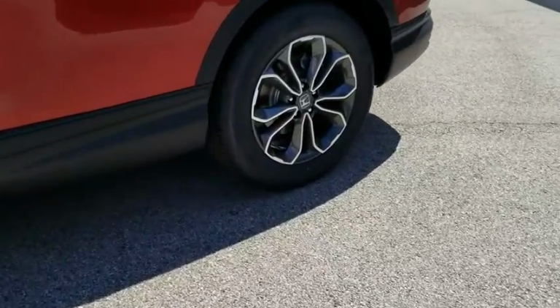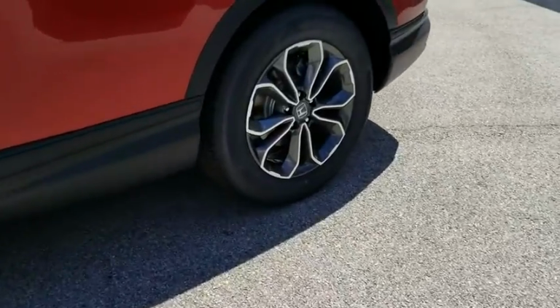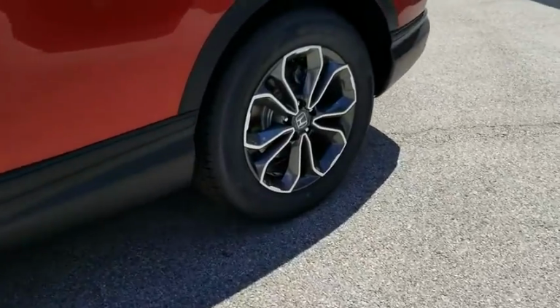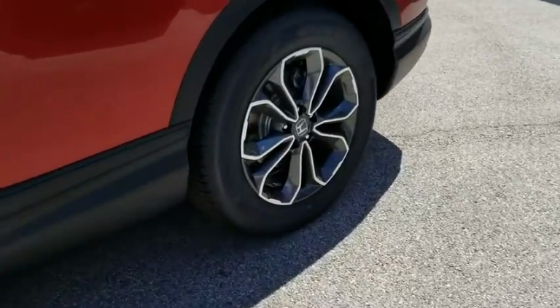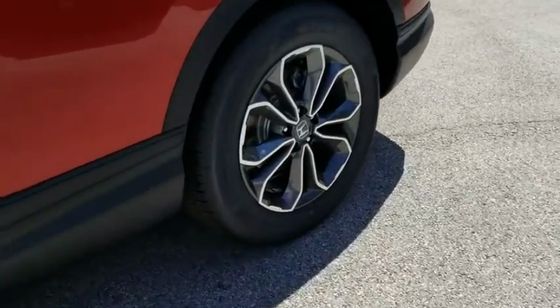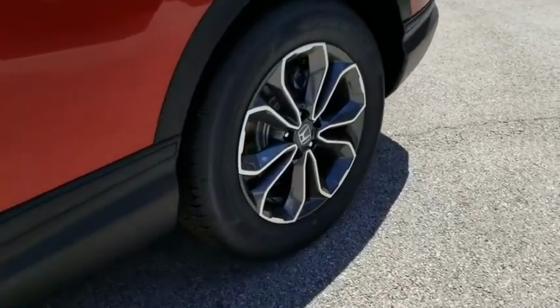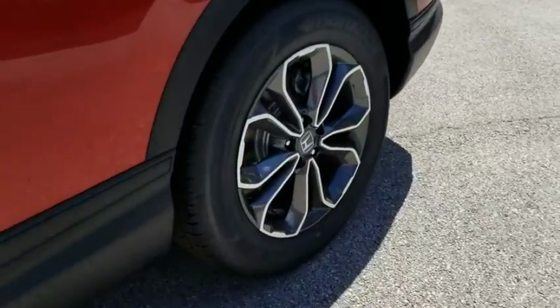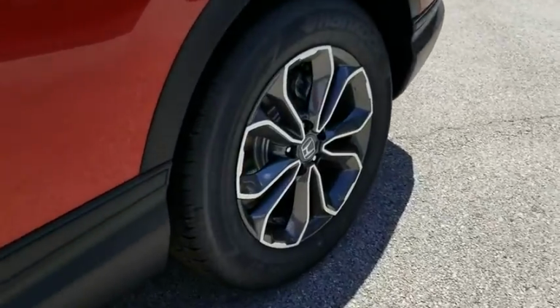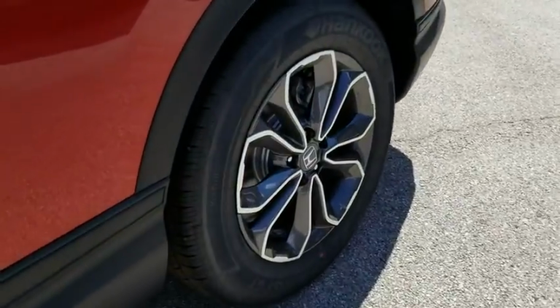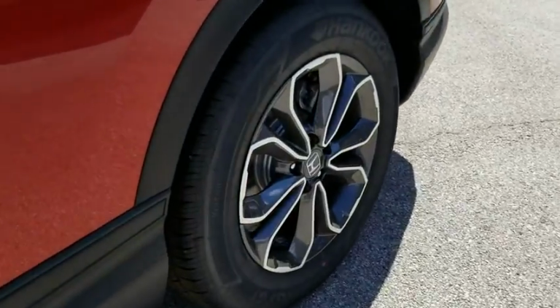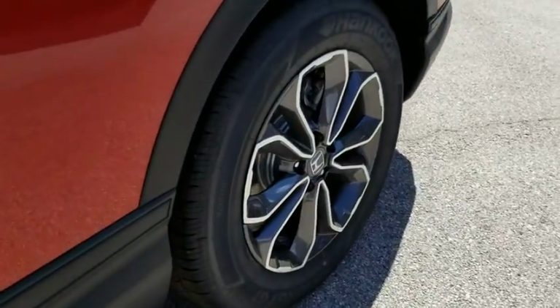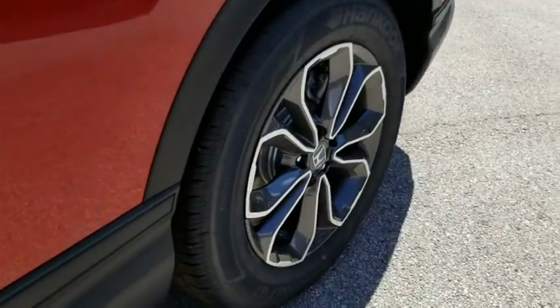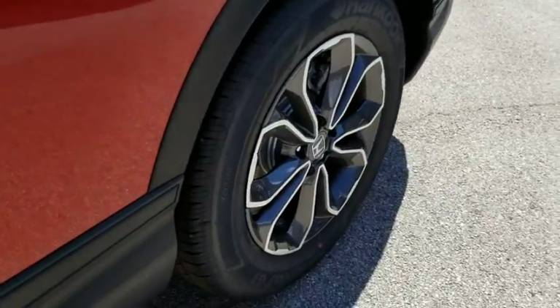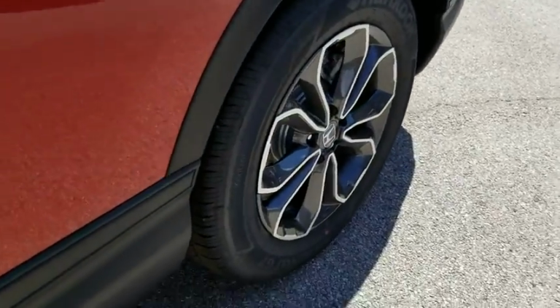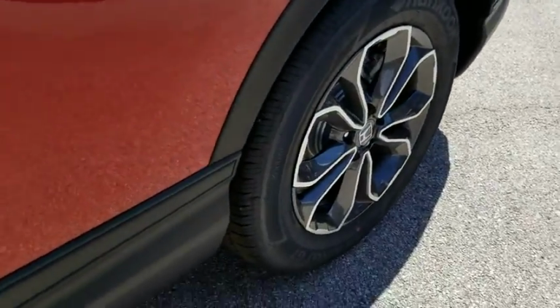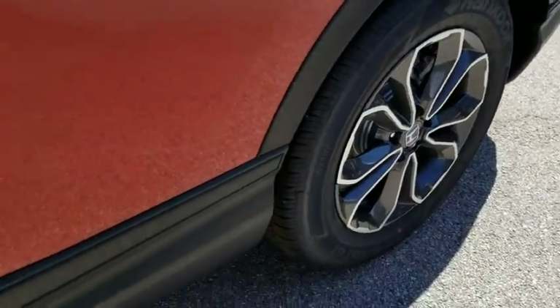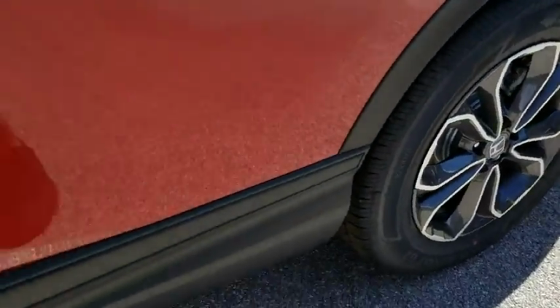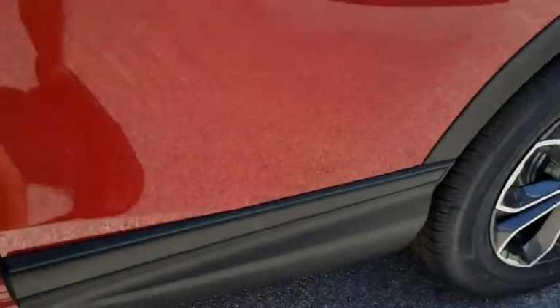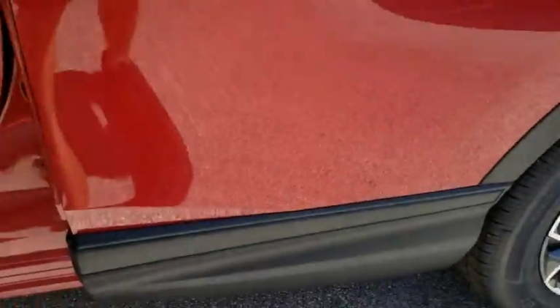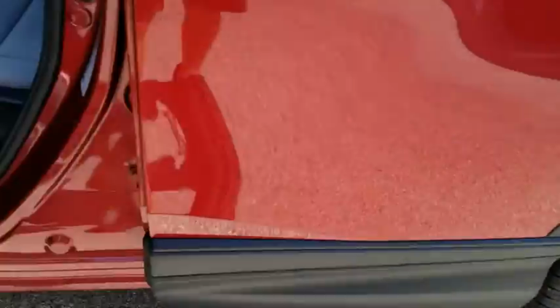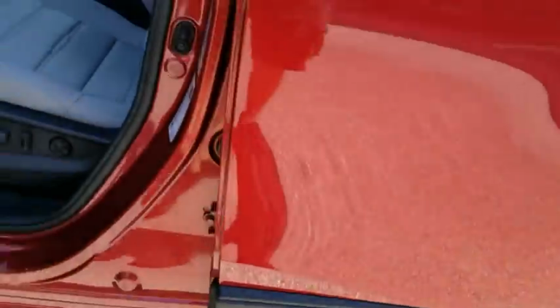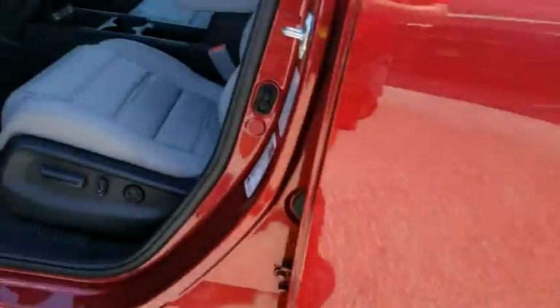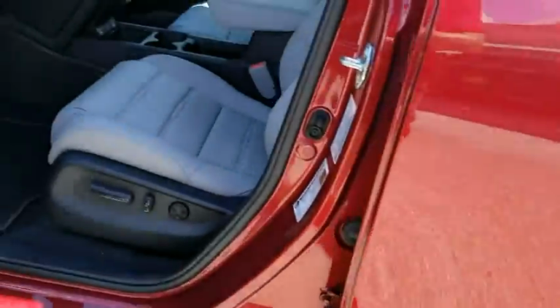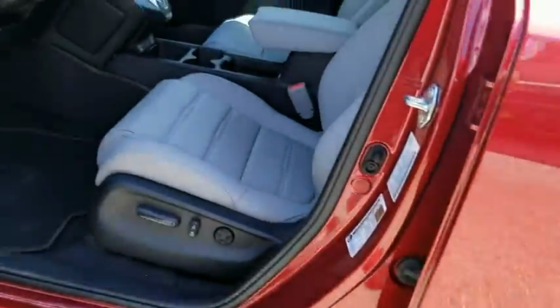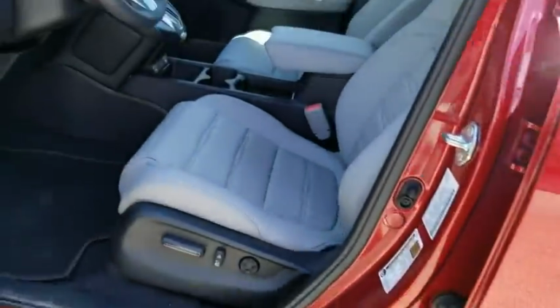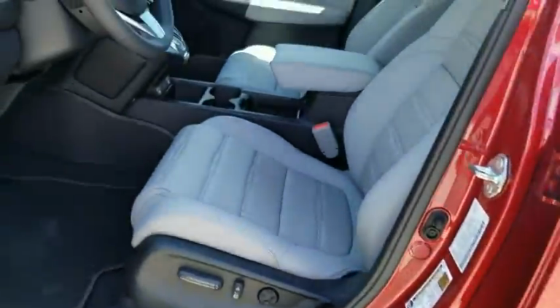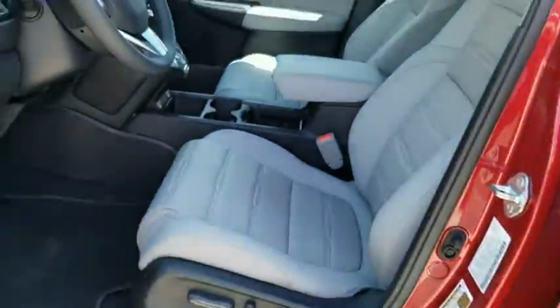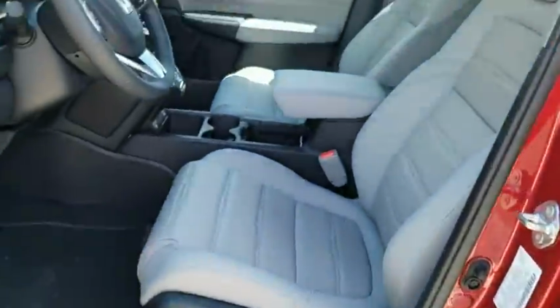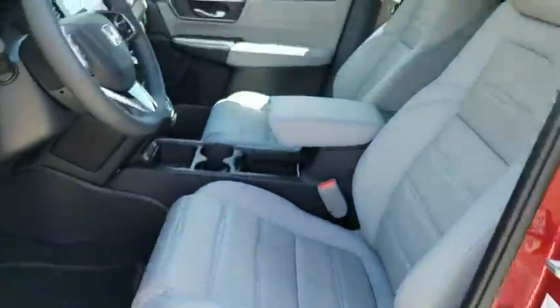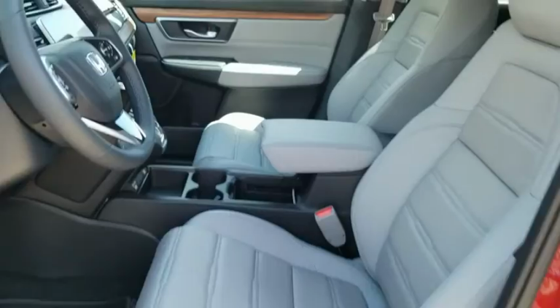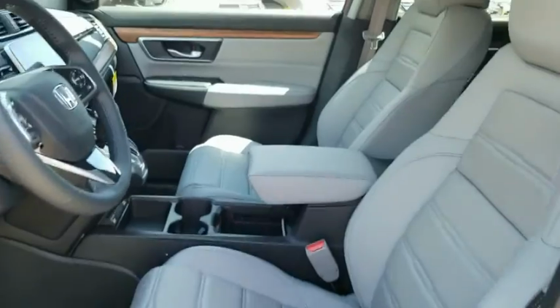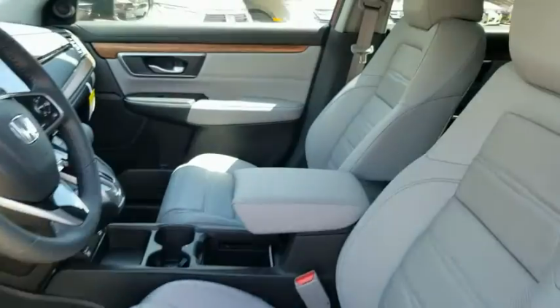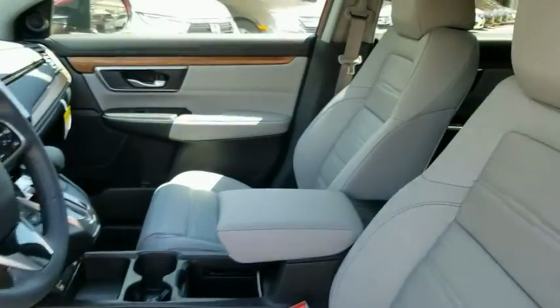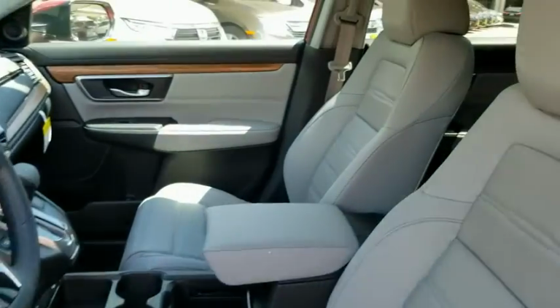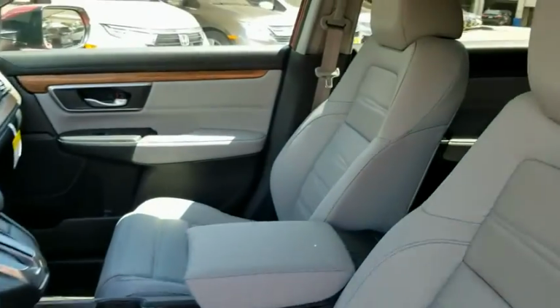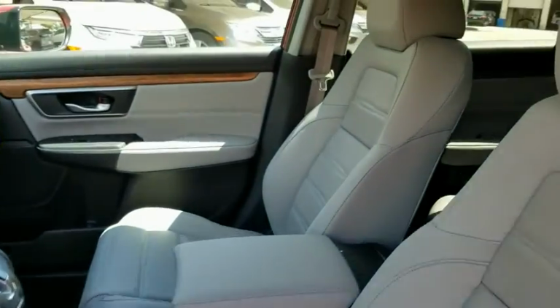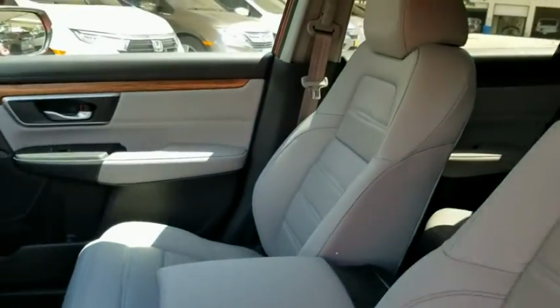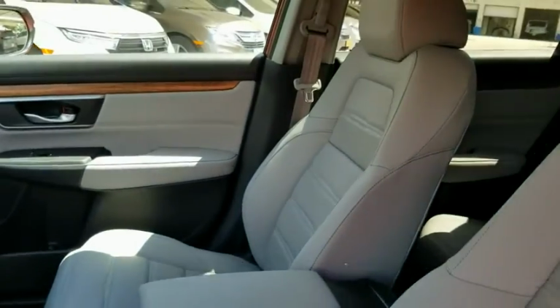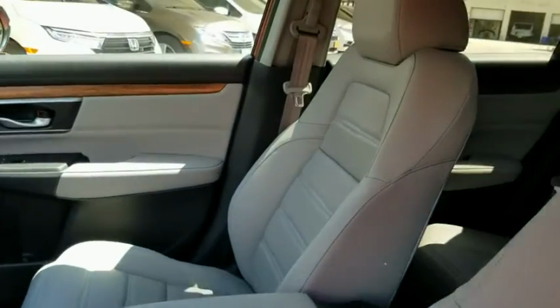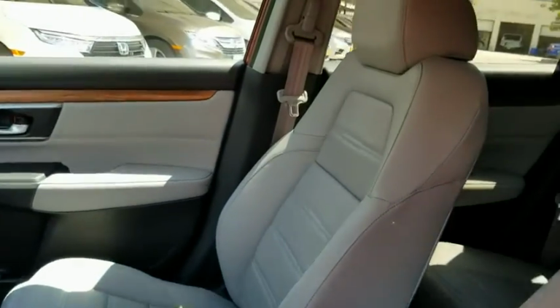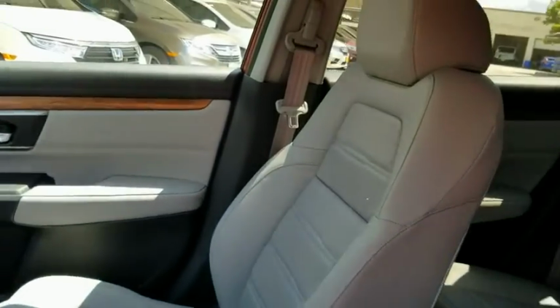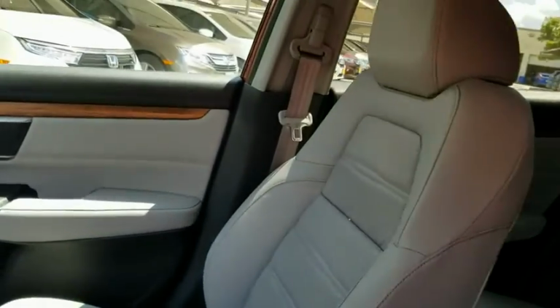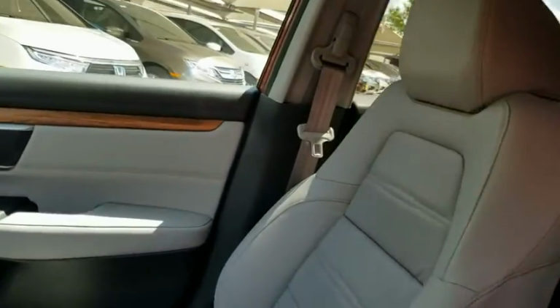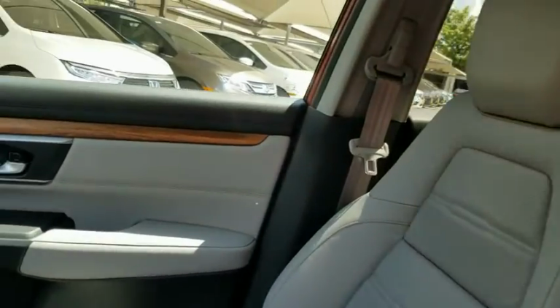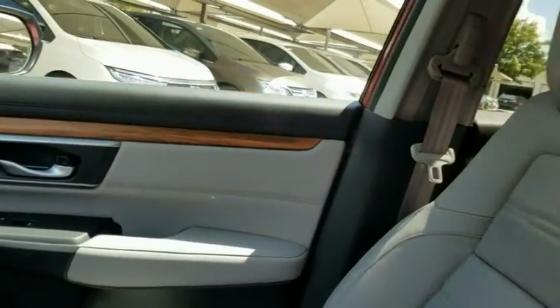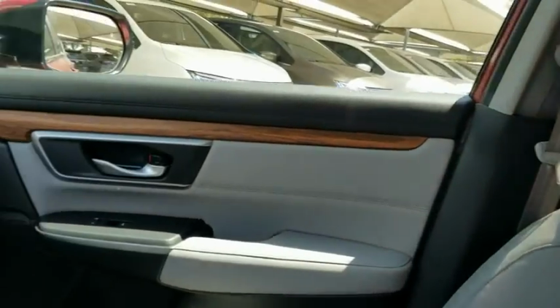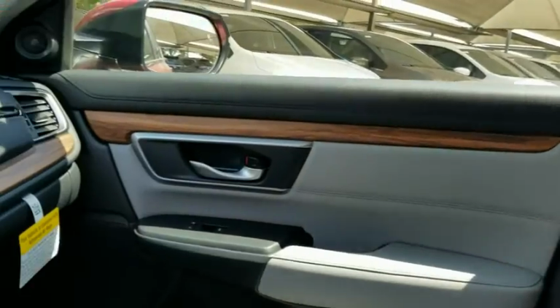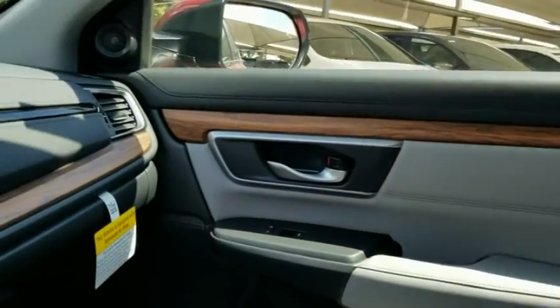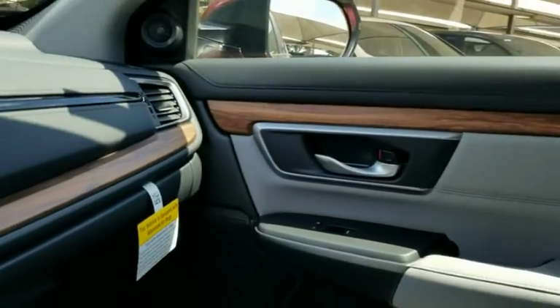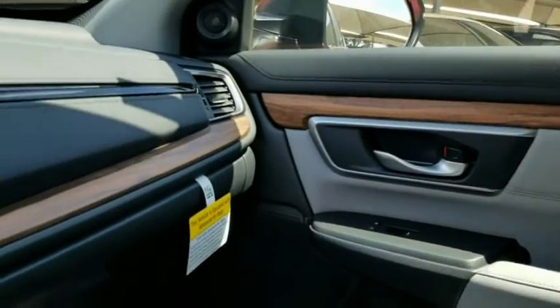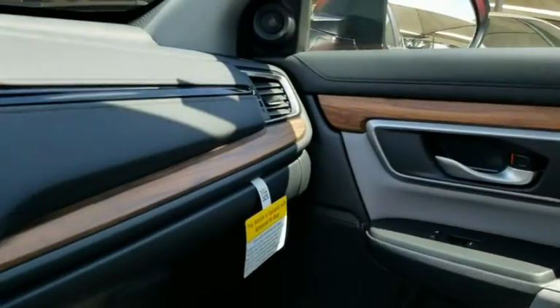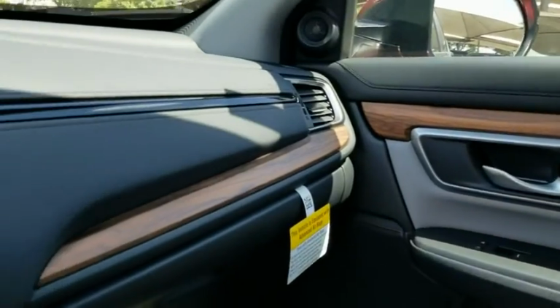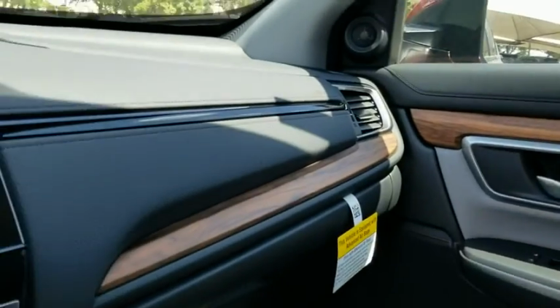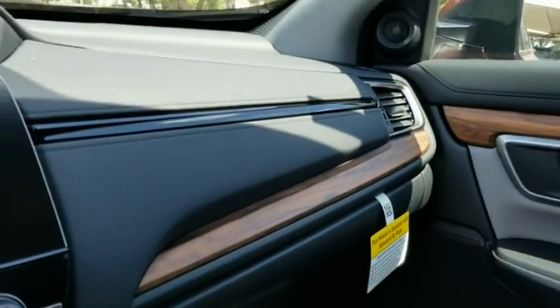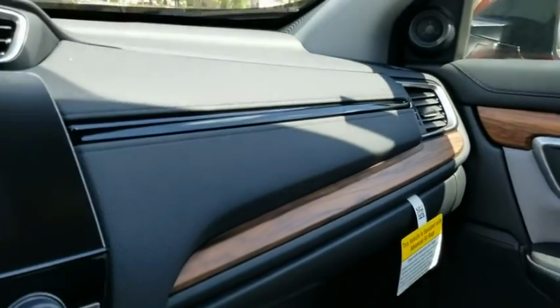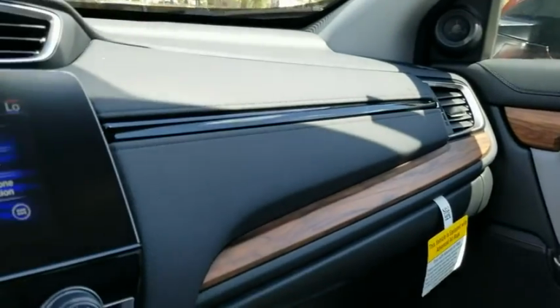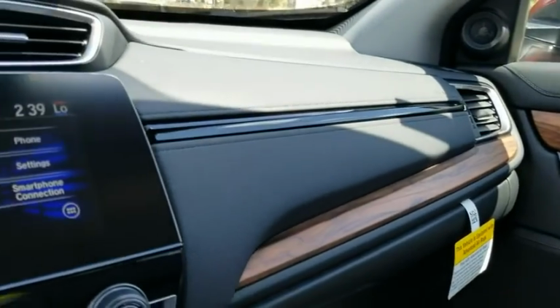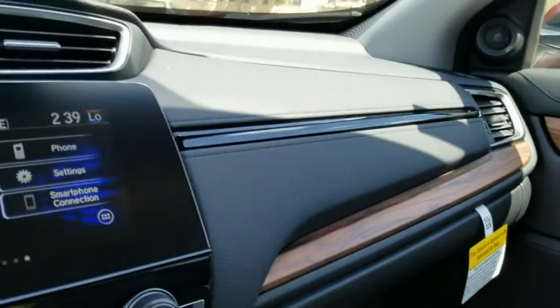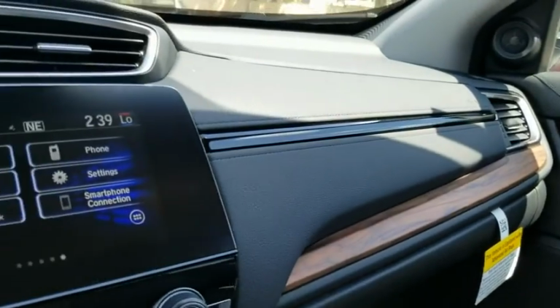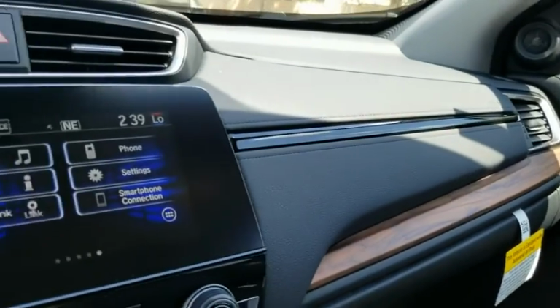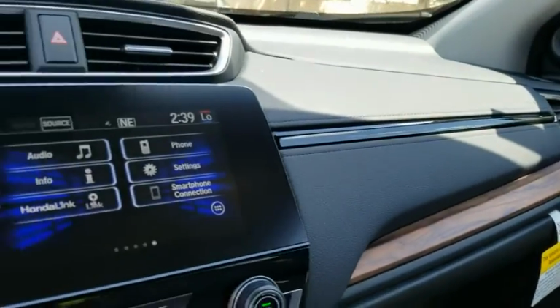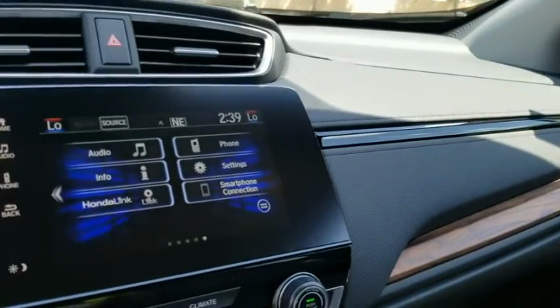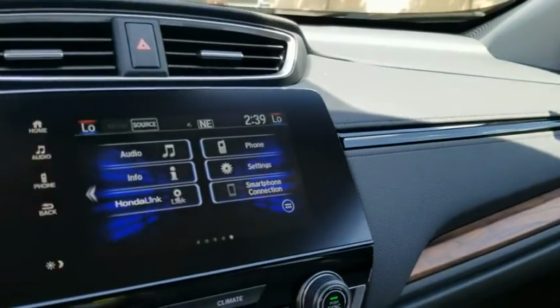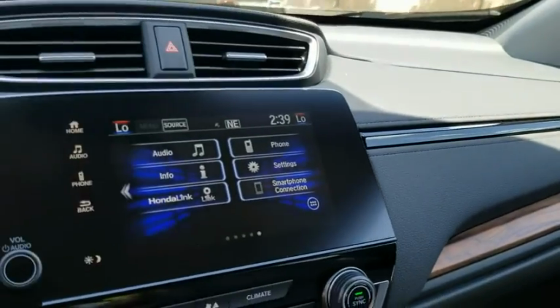Power passenger seat, keyless entry, steering wheel audio controls, lane departure warning, Bluetooth.